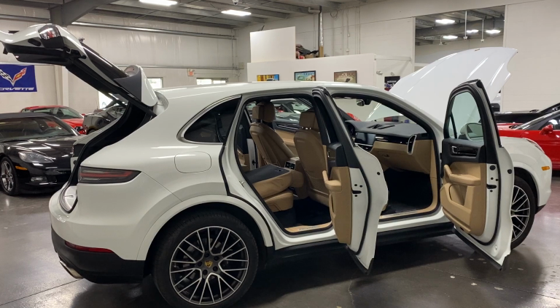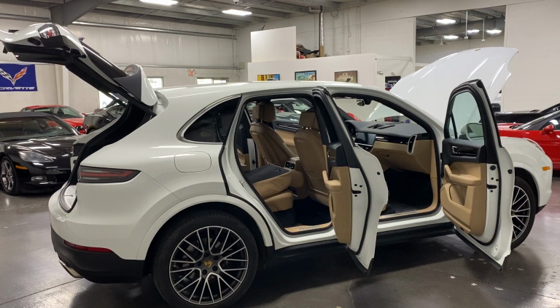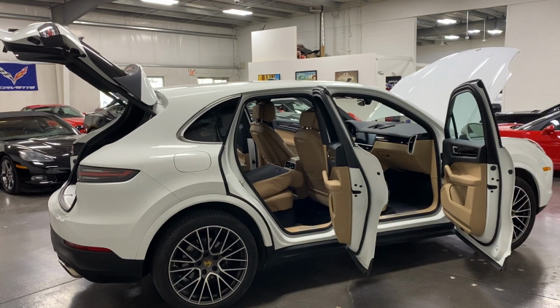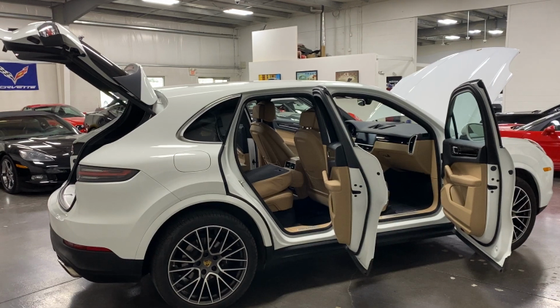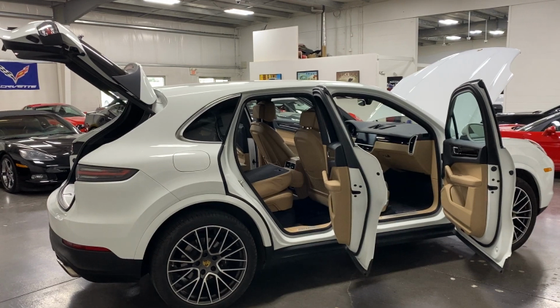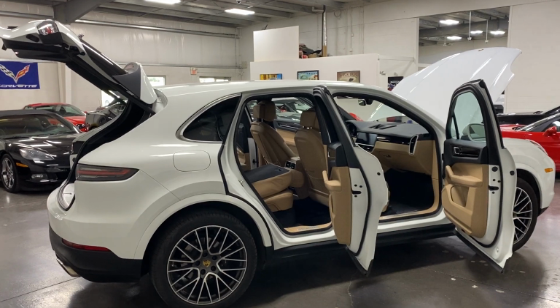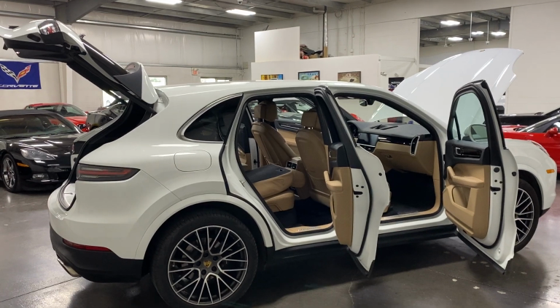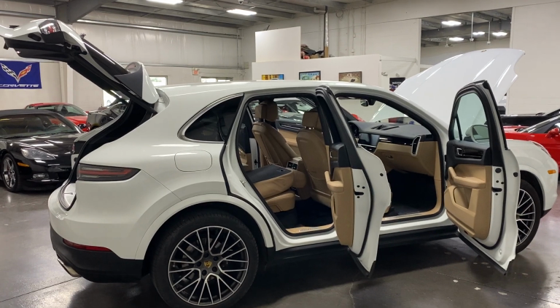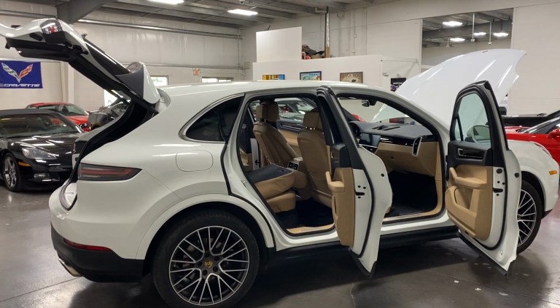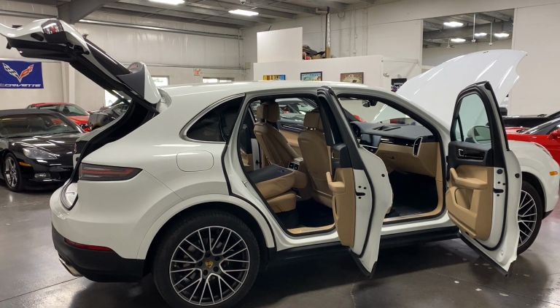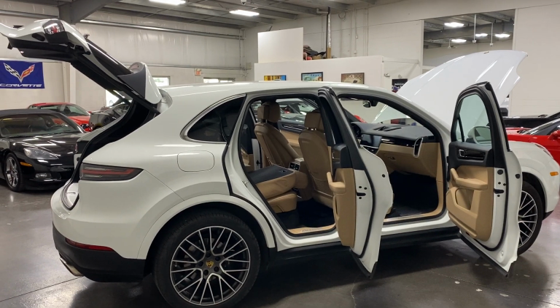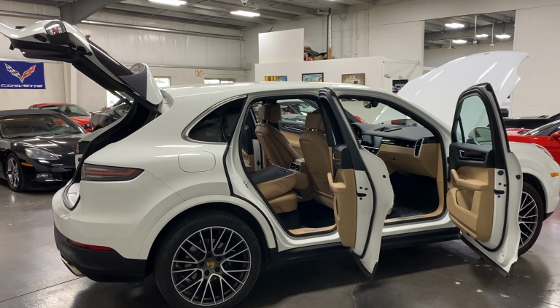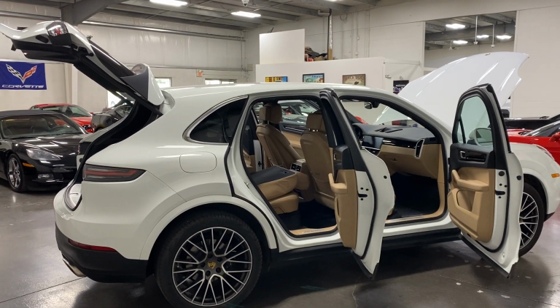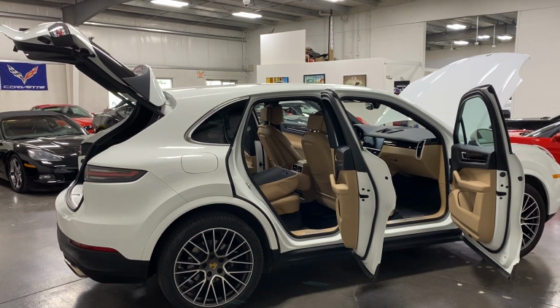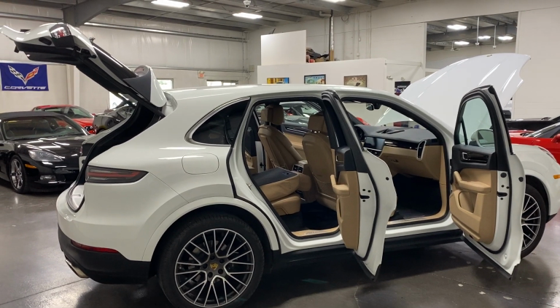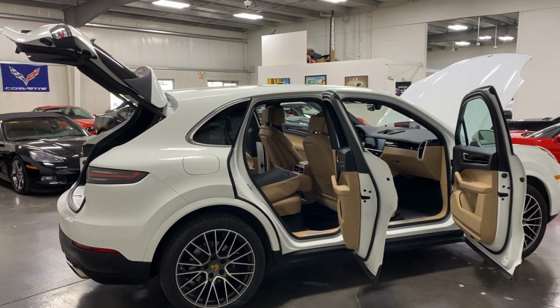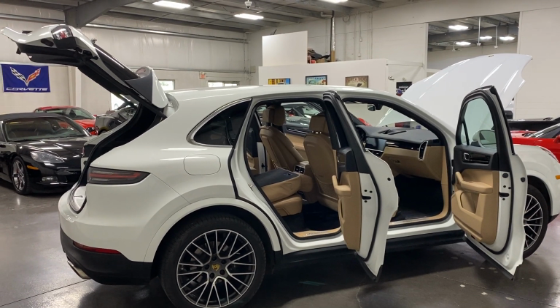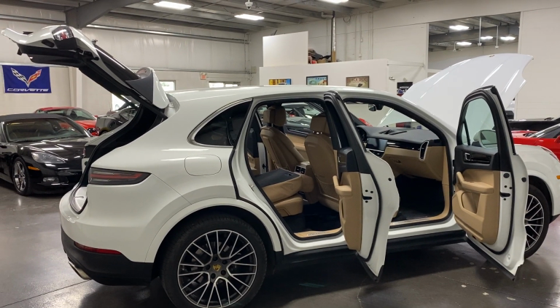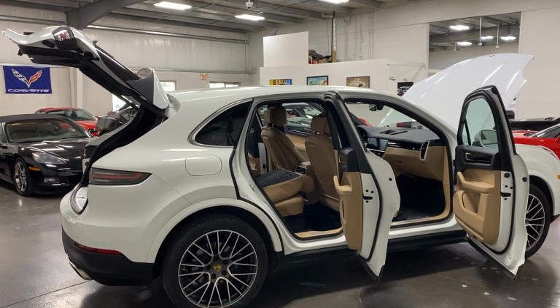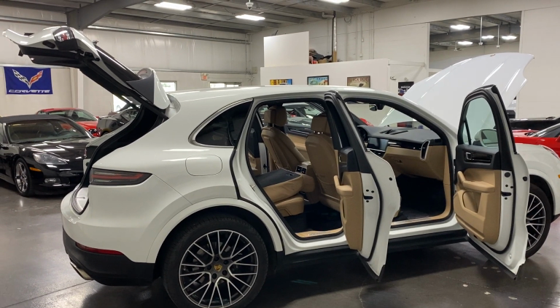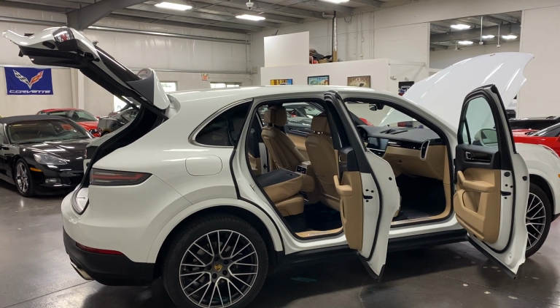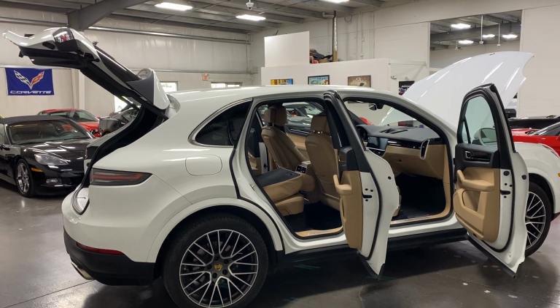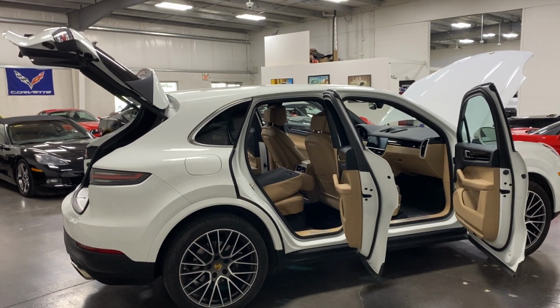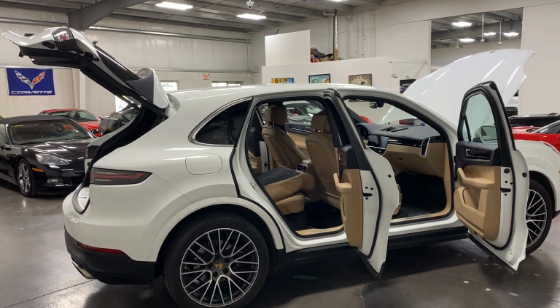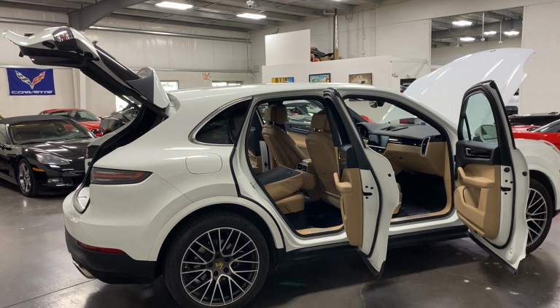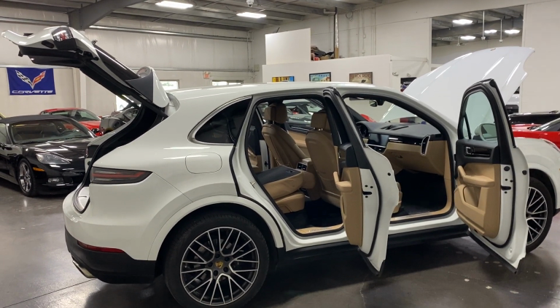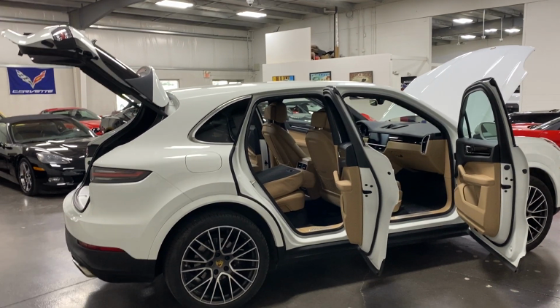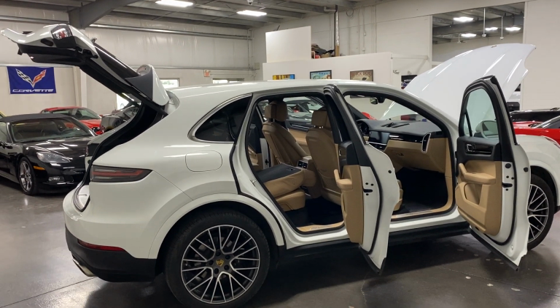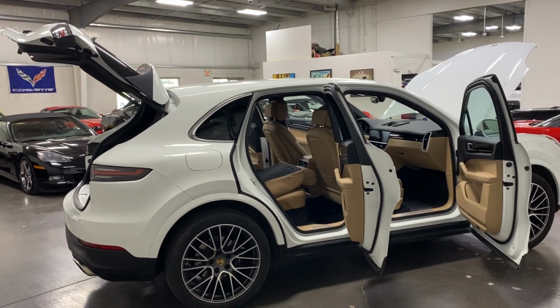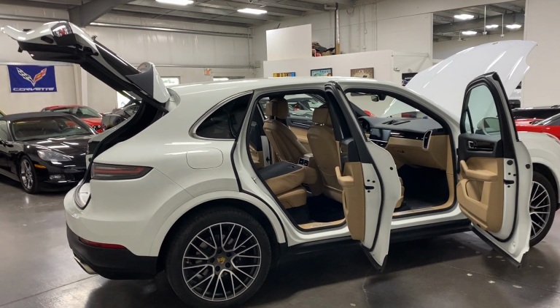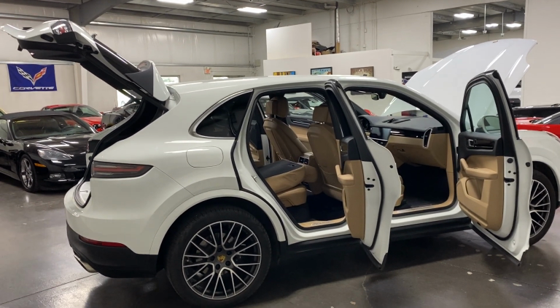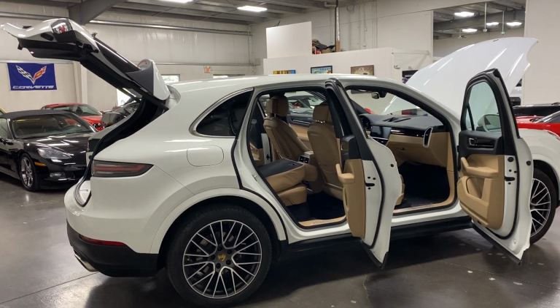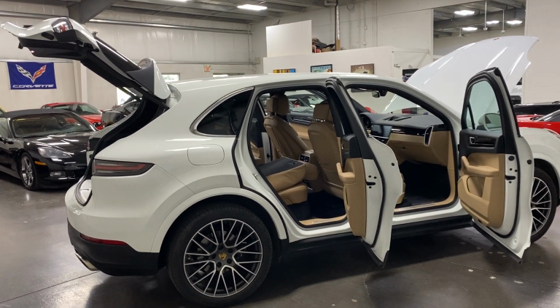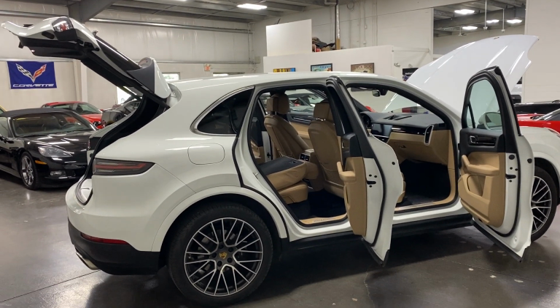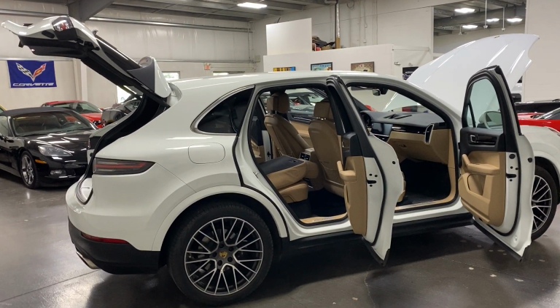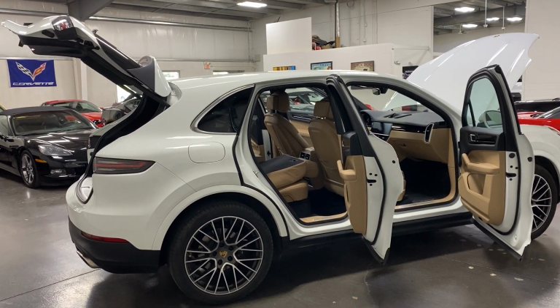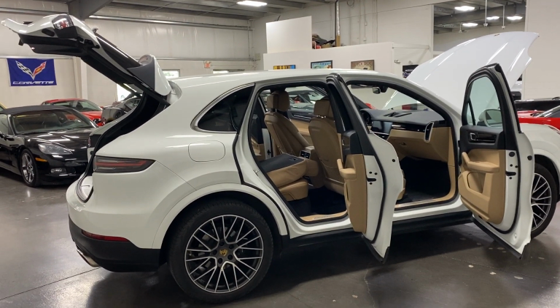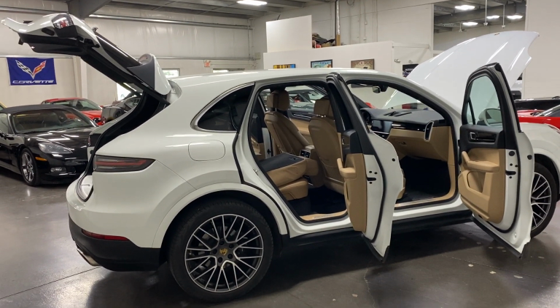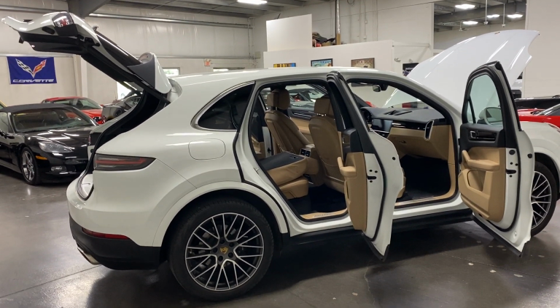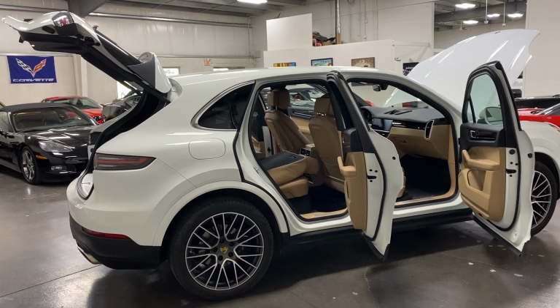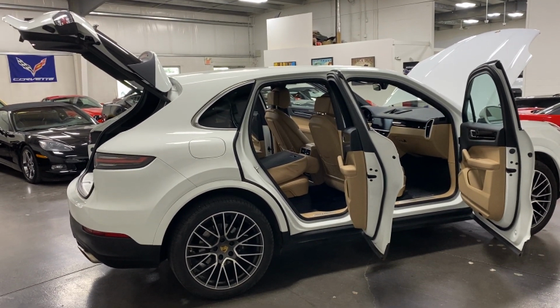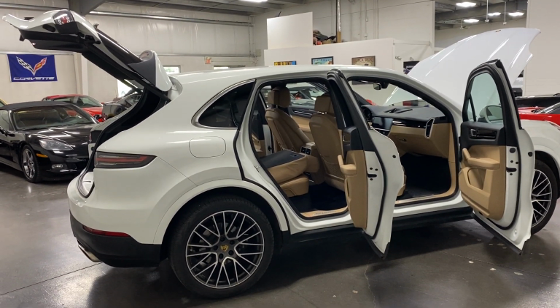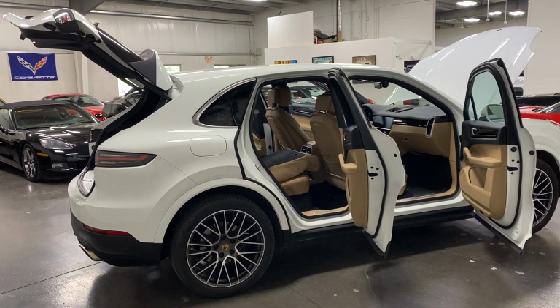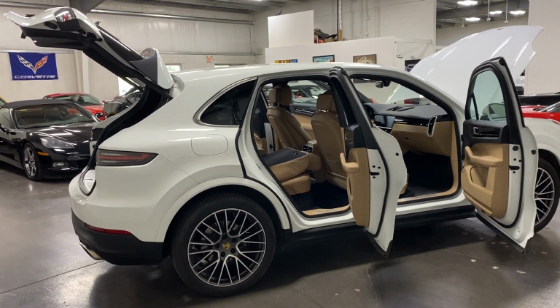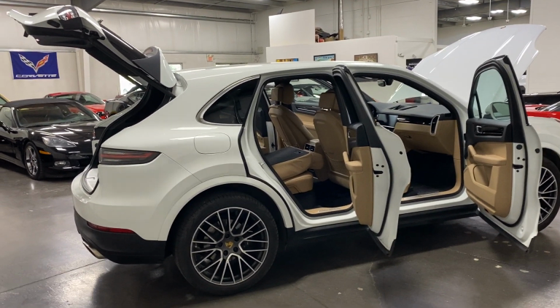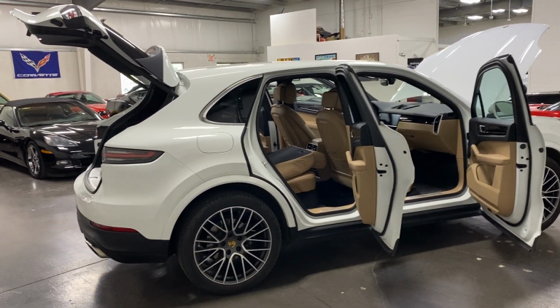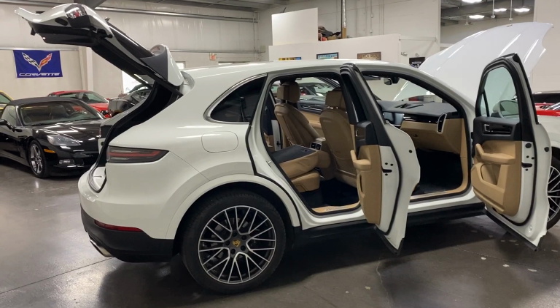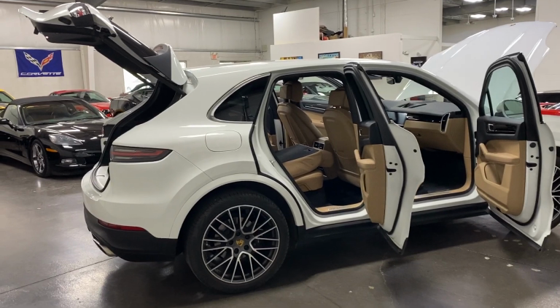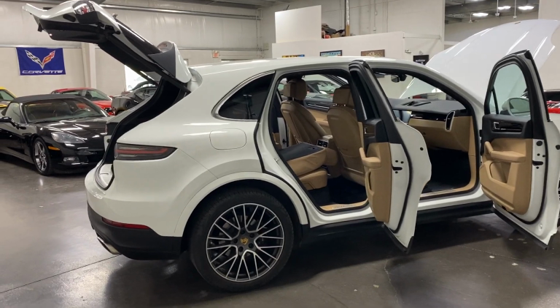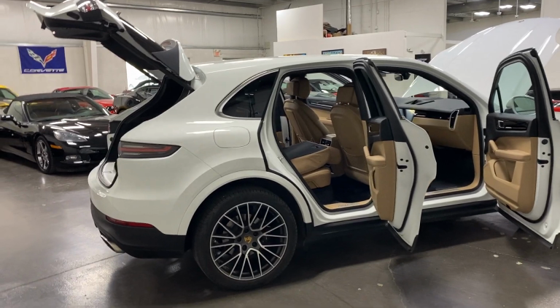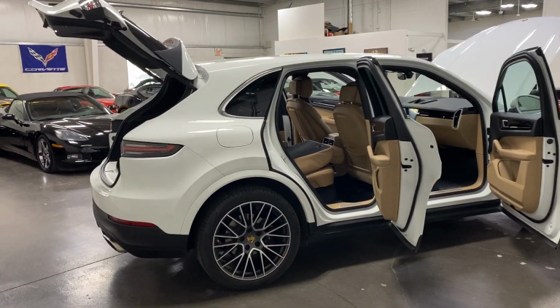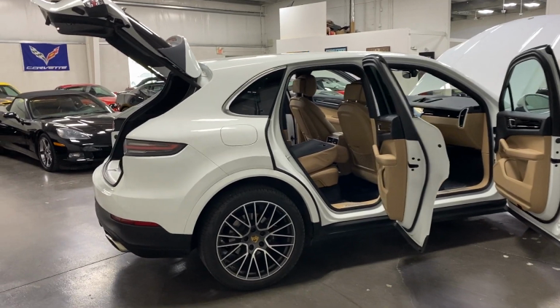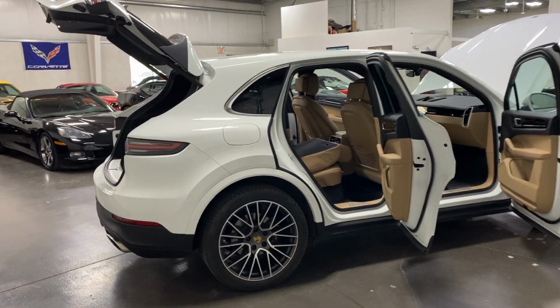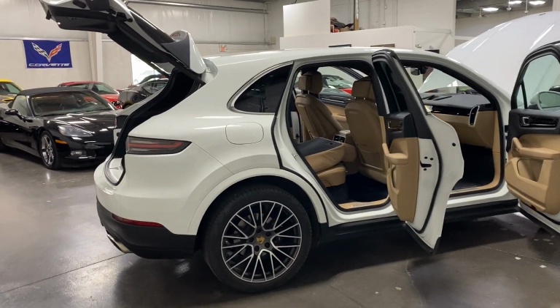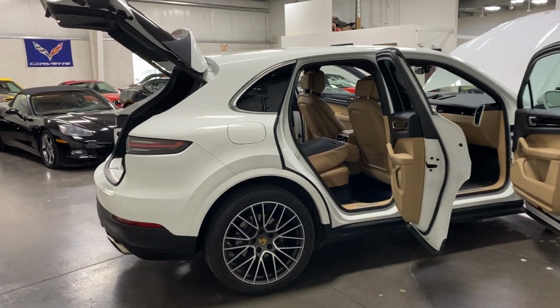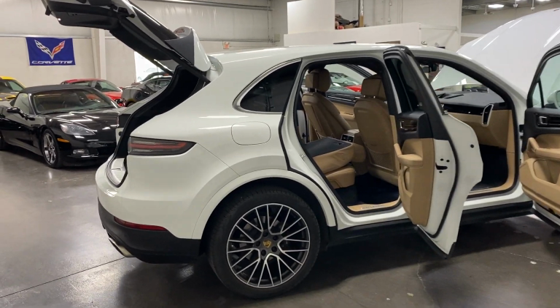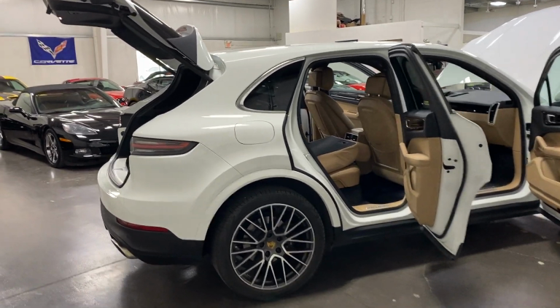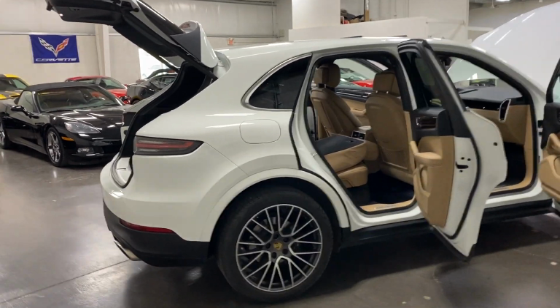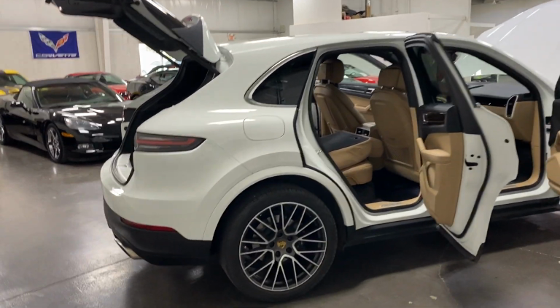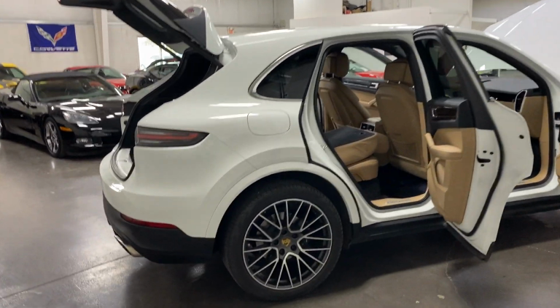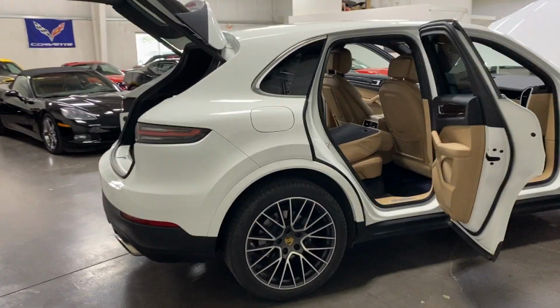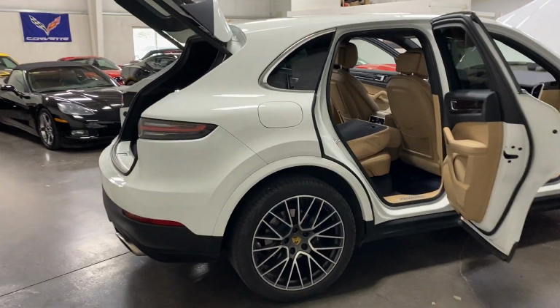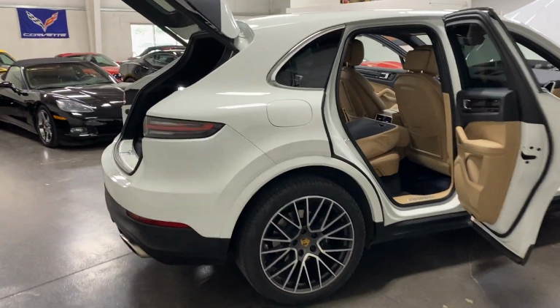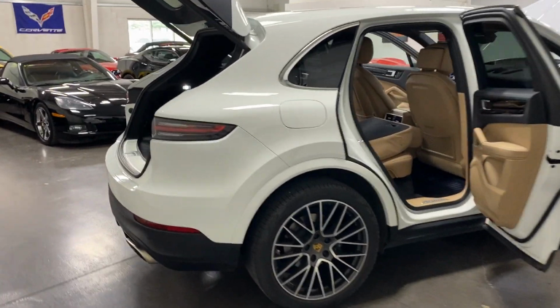Welcome to monroemotors.com. Here we have a 2019 Porsche Cayenne SUV in white with tan interior.